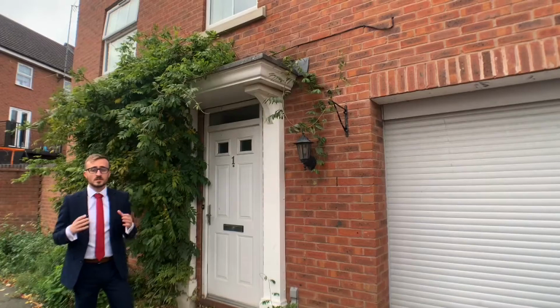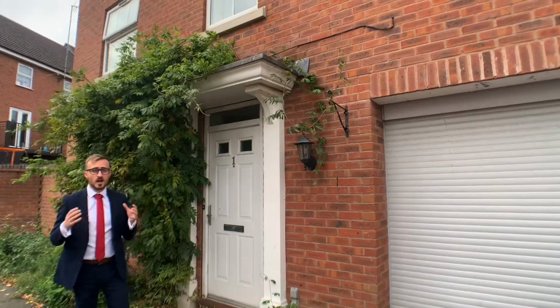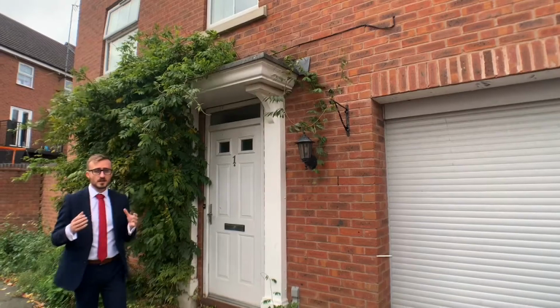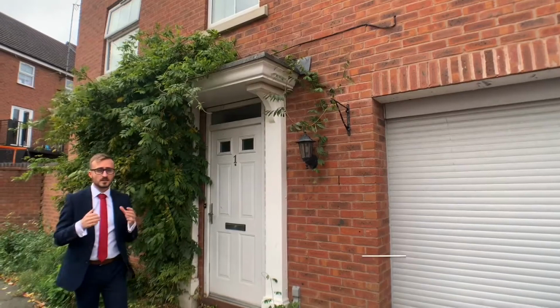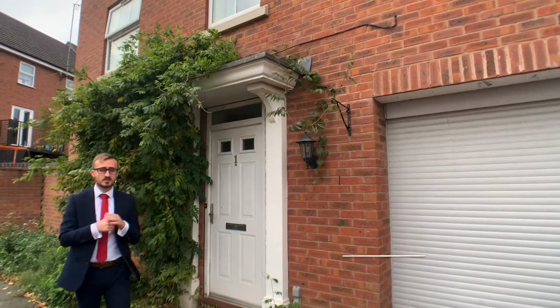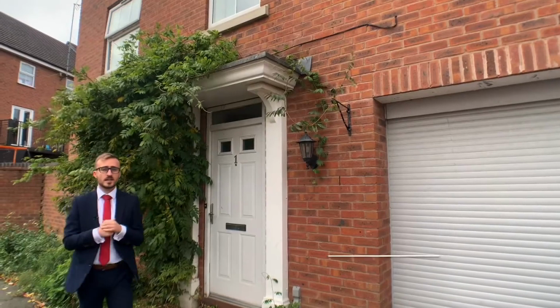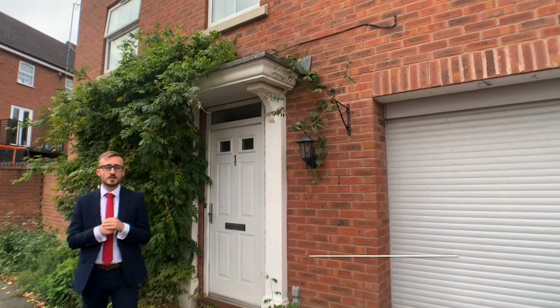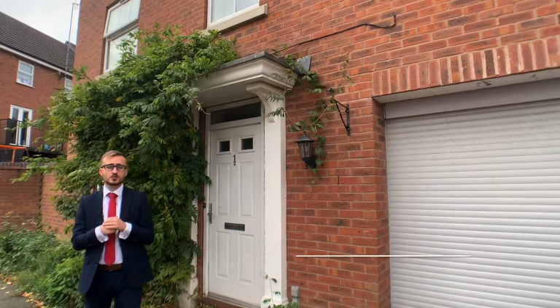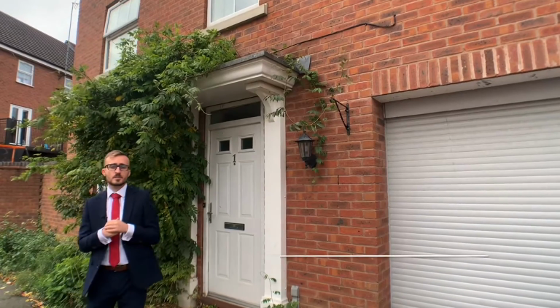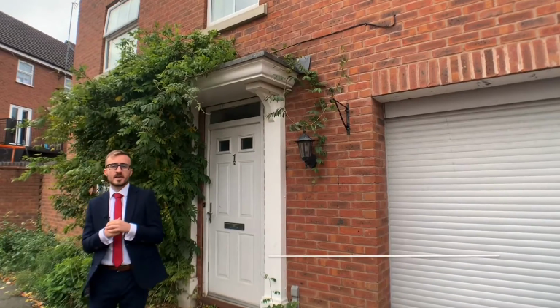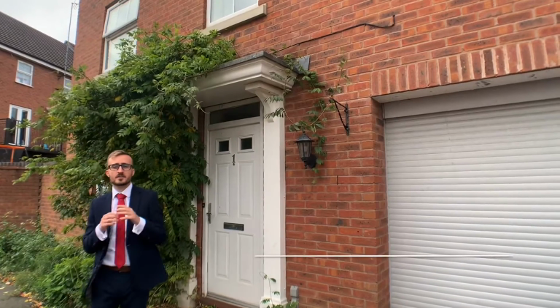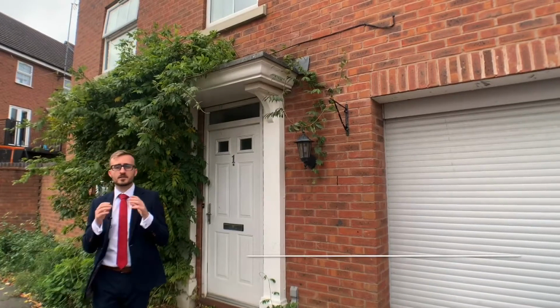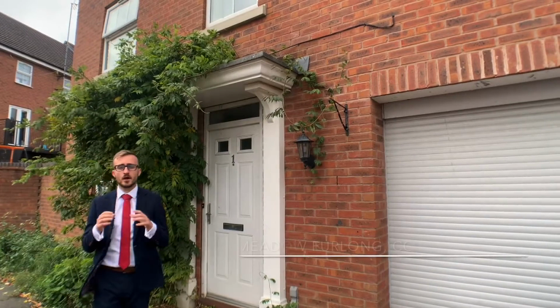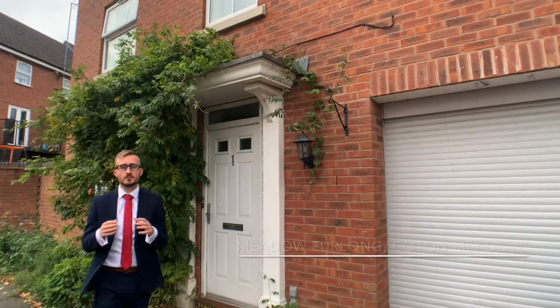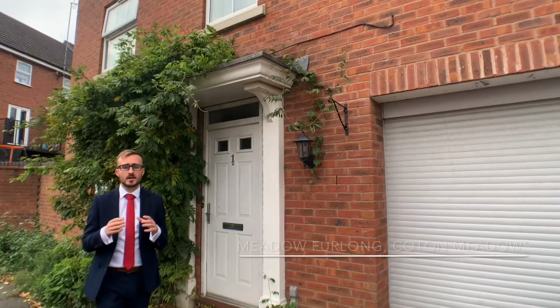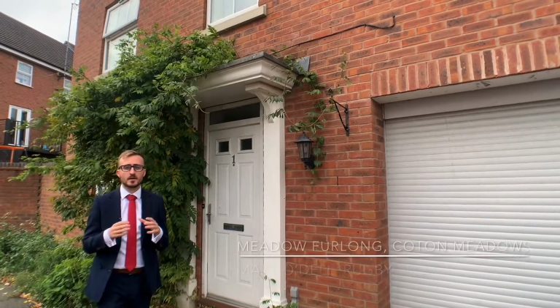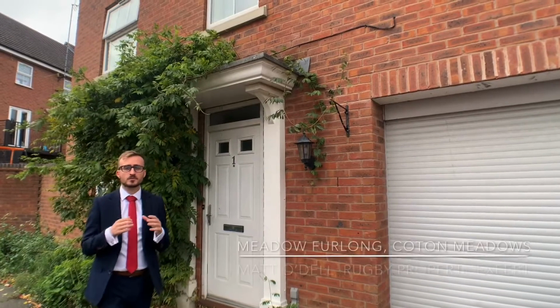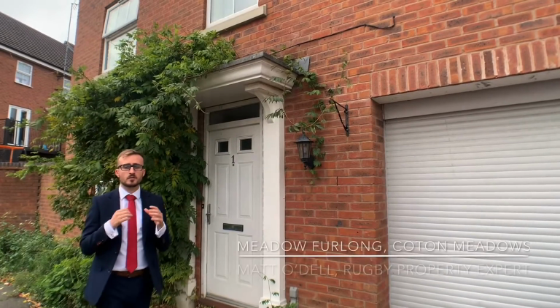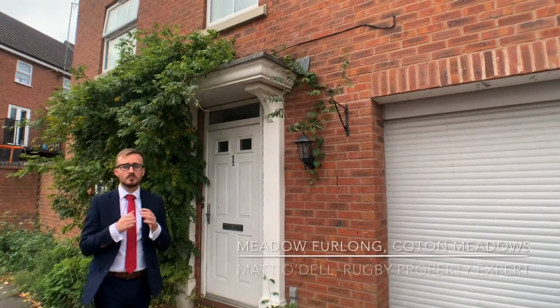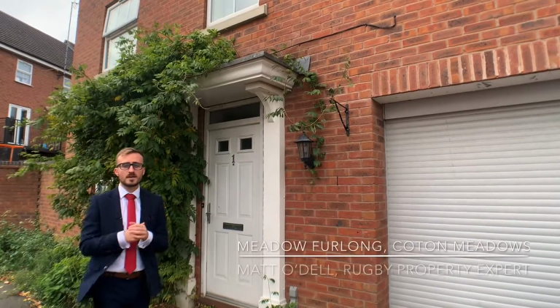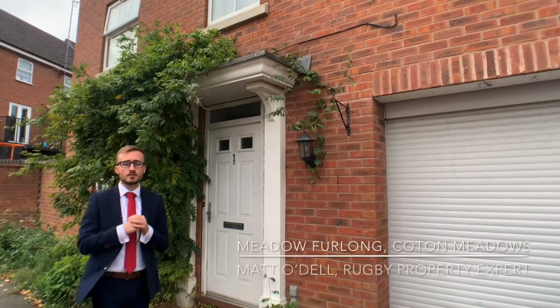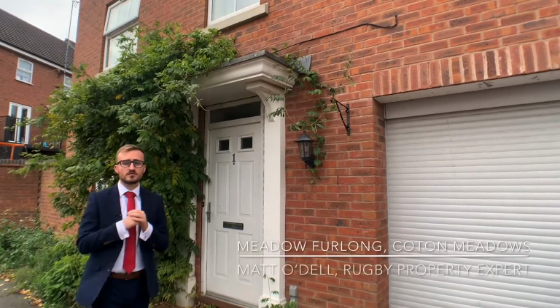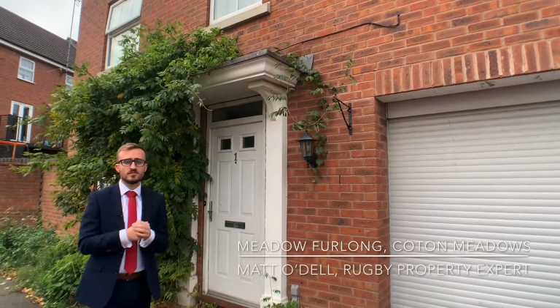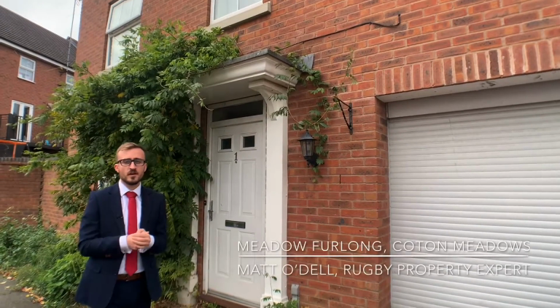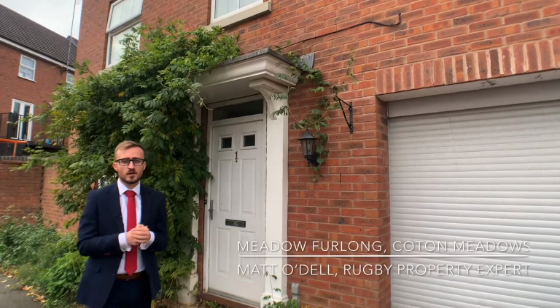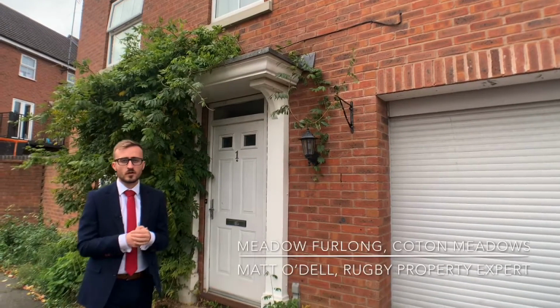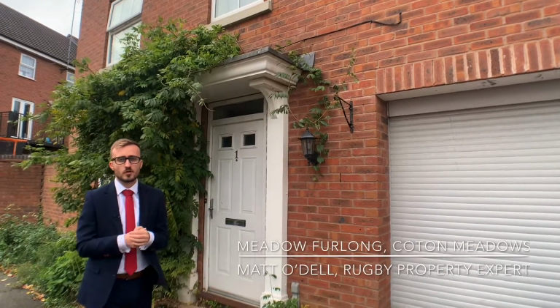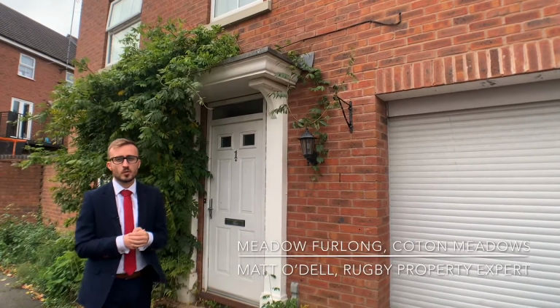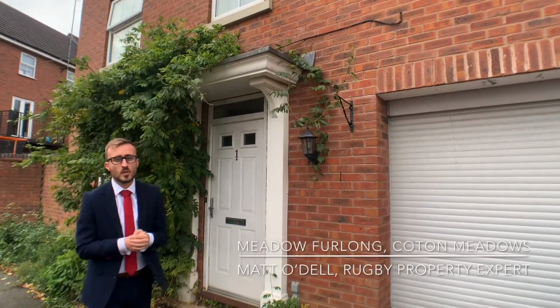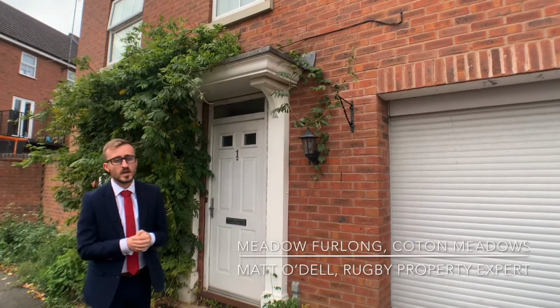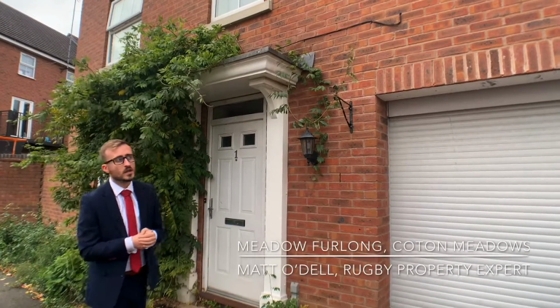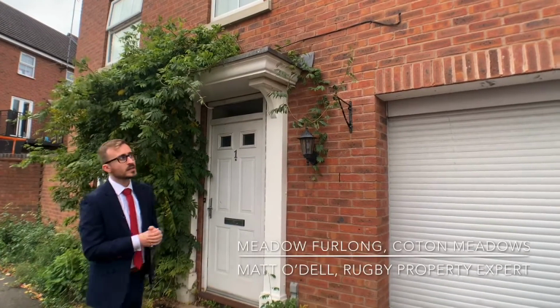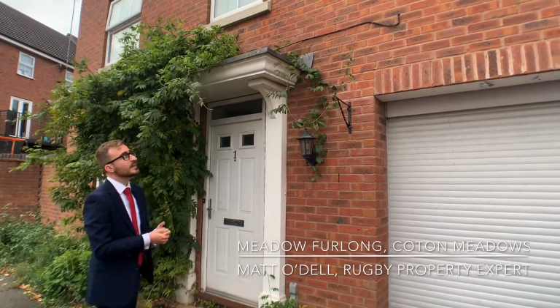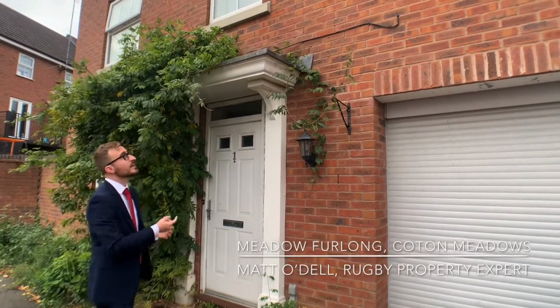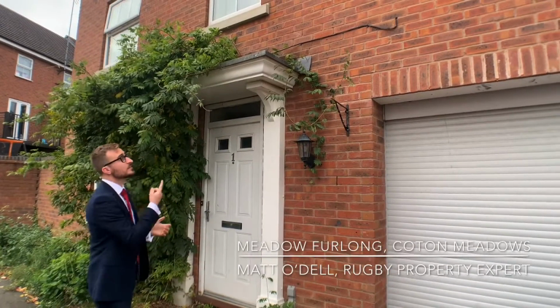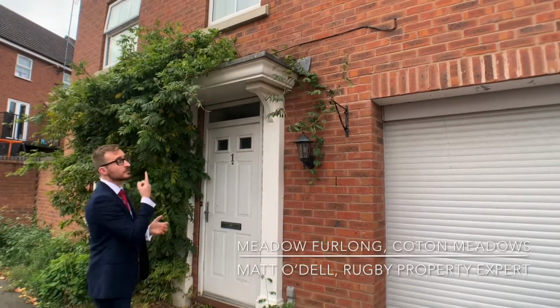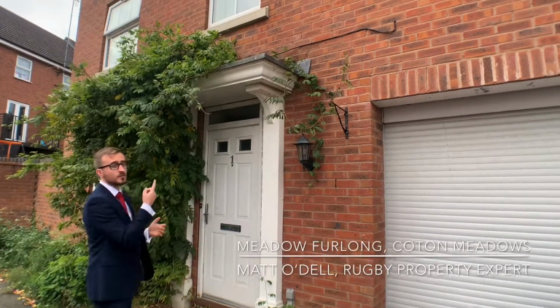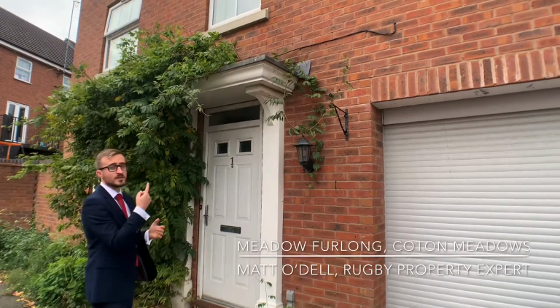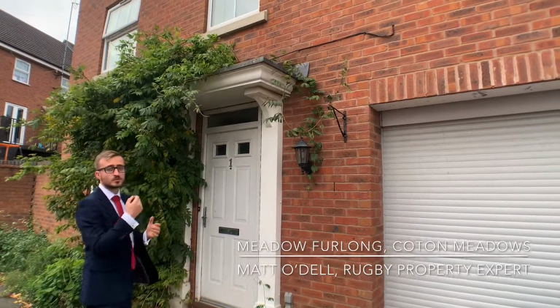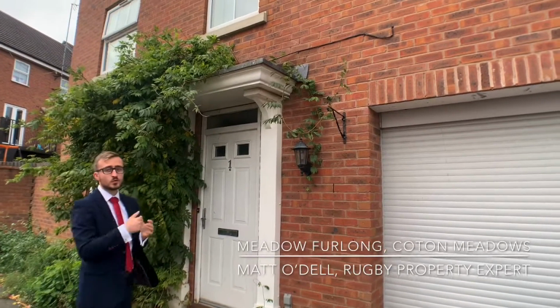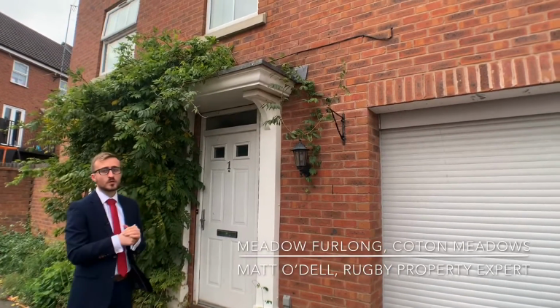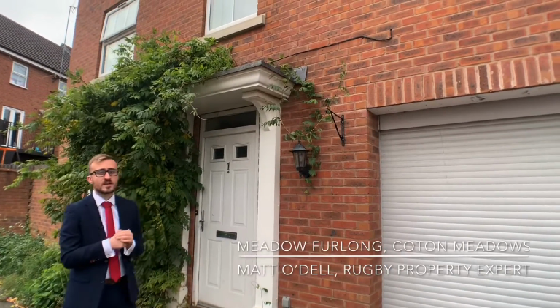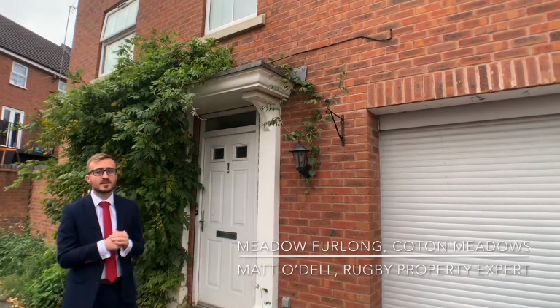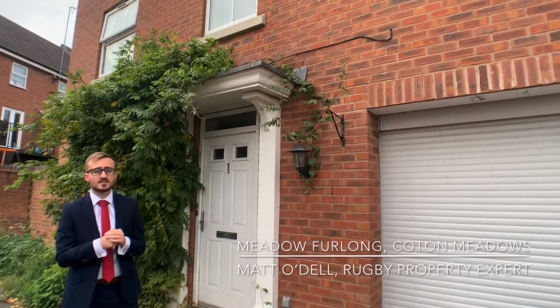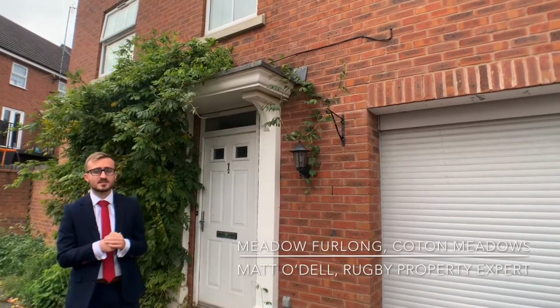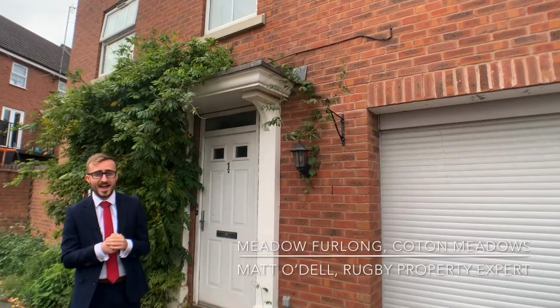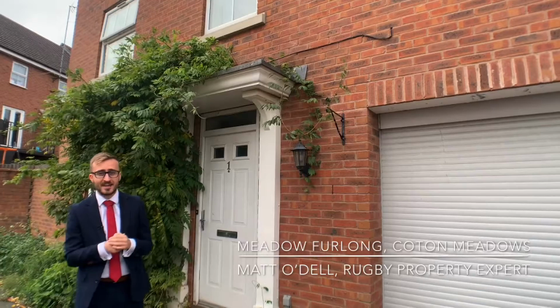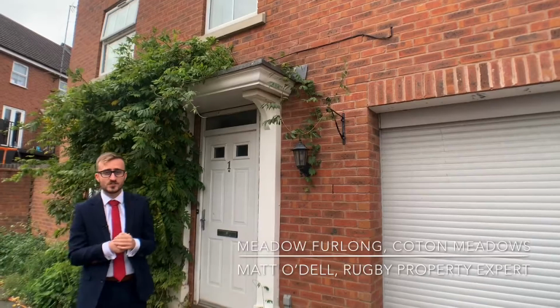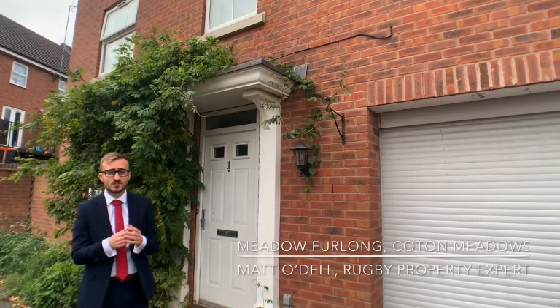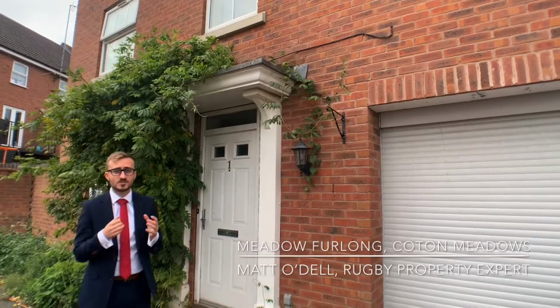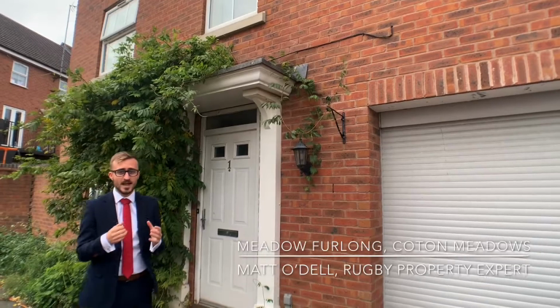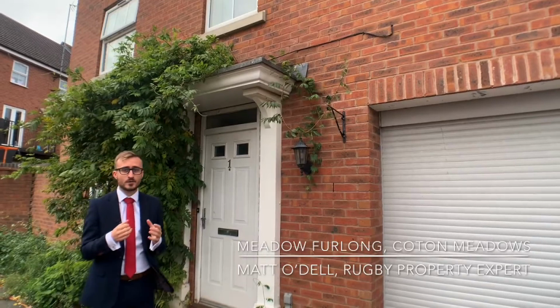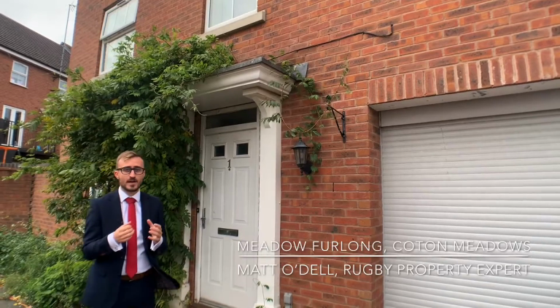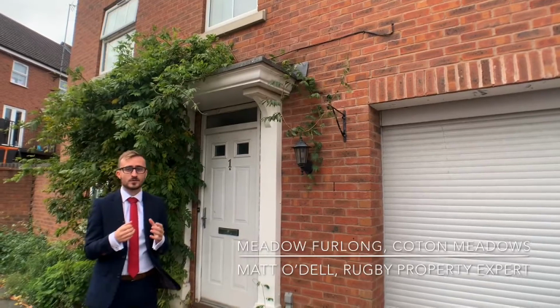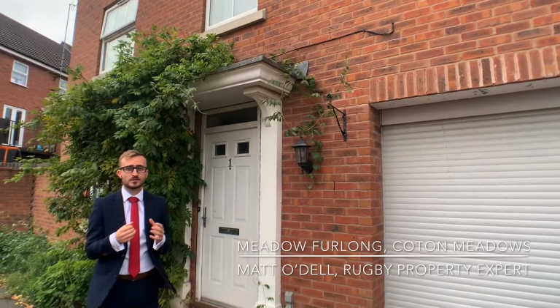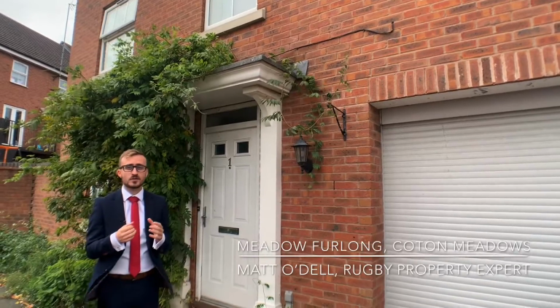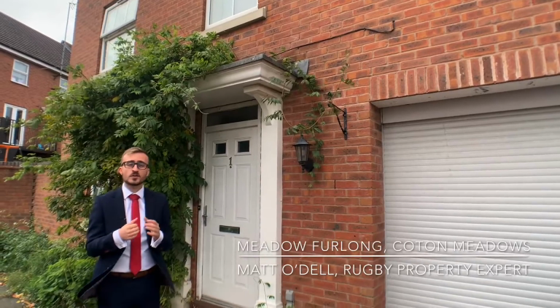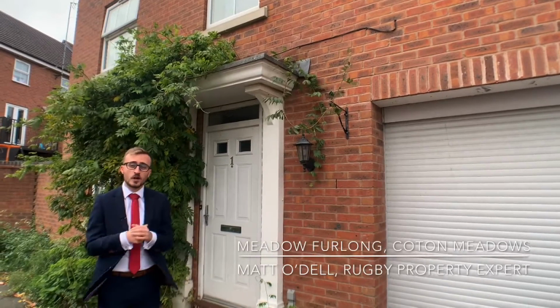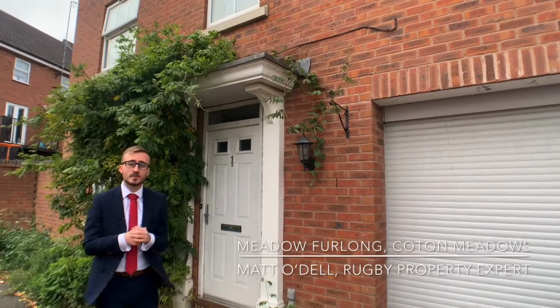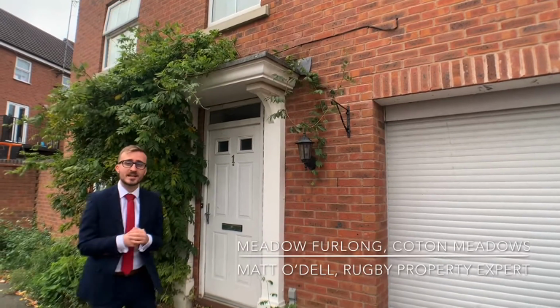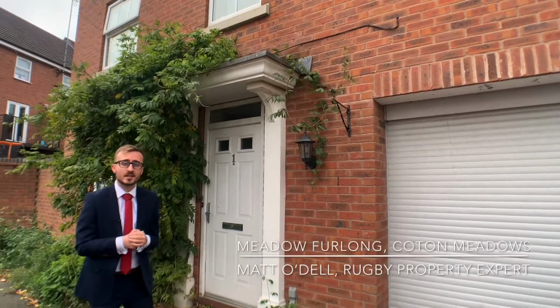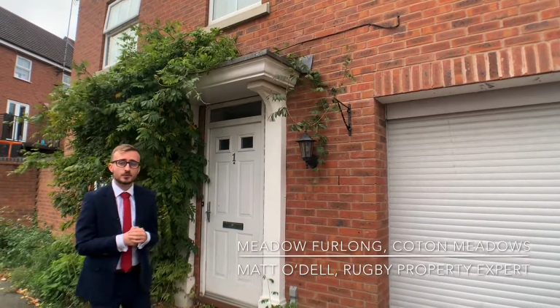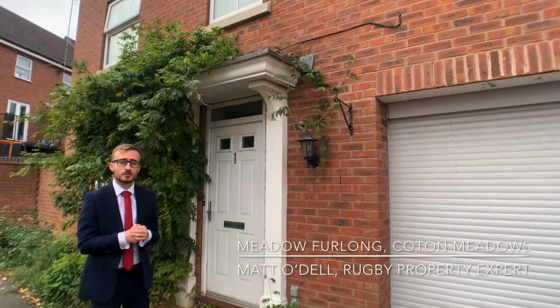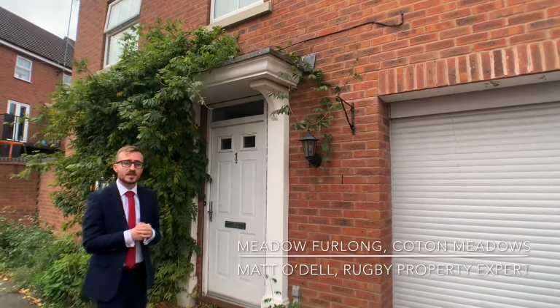Hi guys, today you join me here in Cone Meadows on Meadow Furlong. We are looking at this three-story detached townhouse — come and take a look with me.